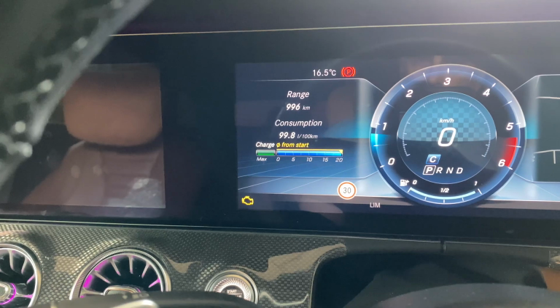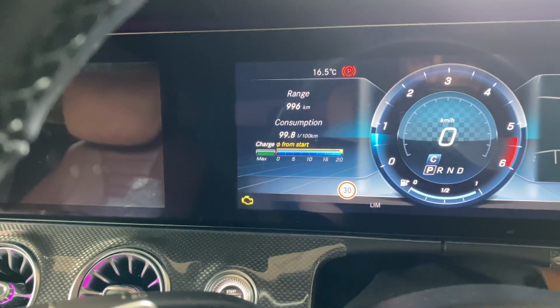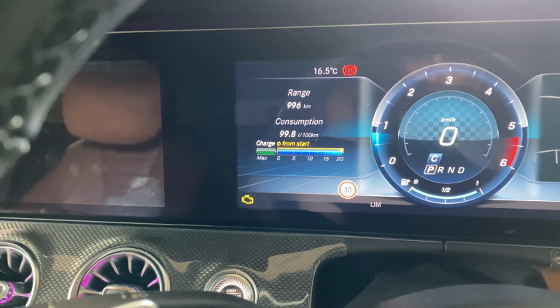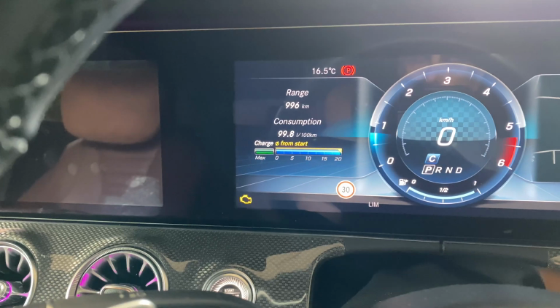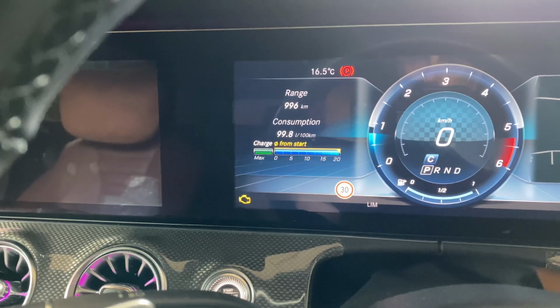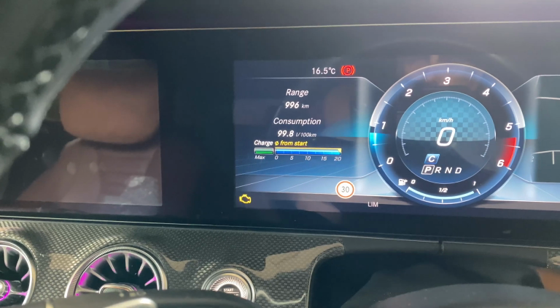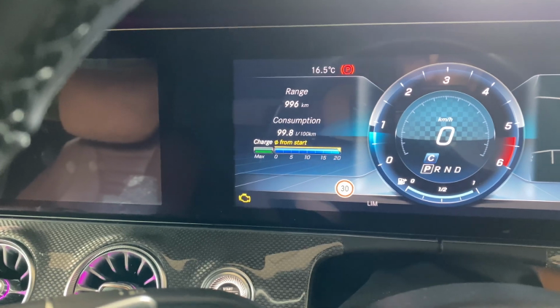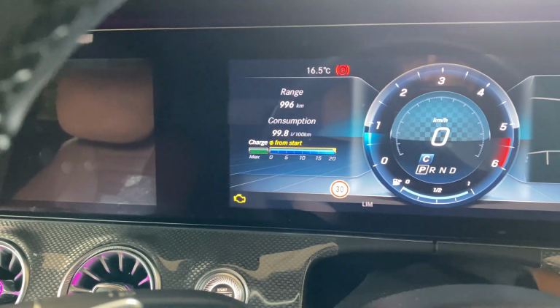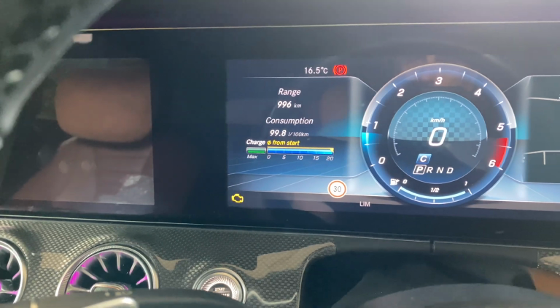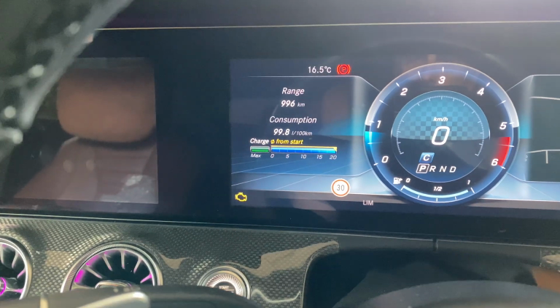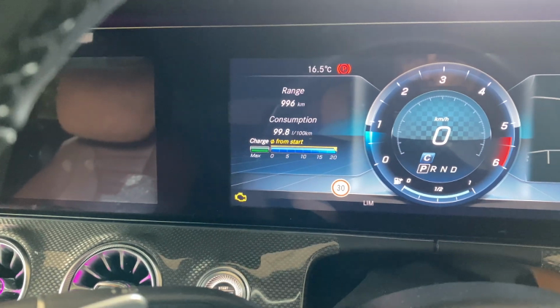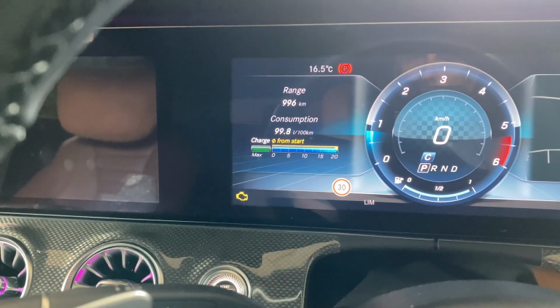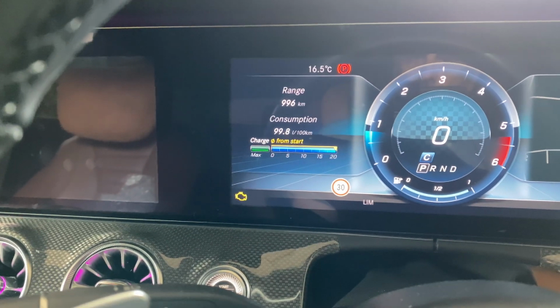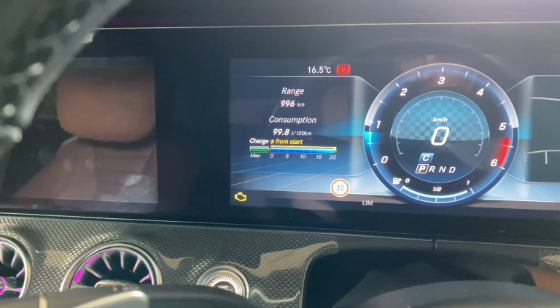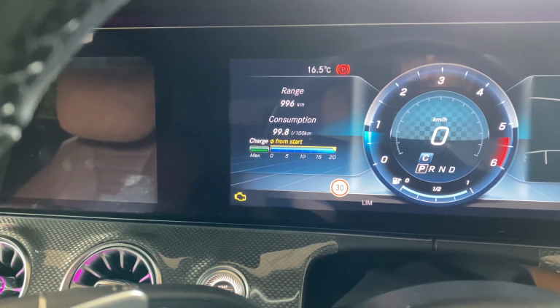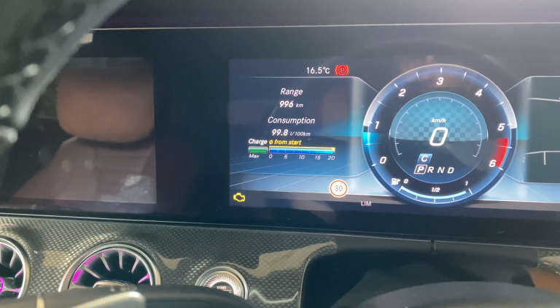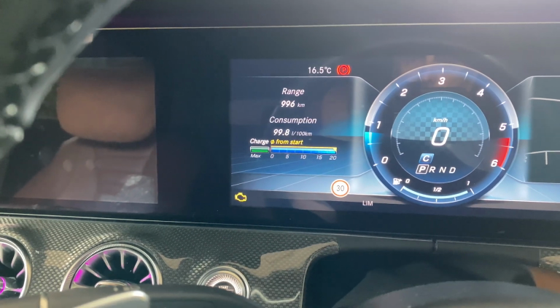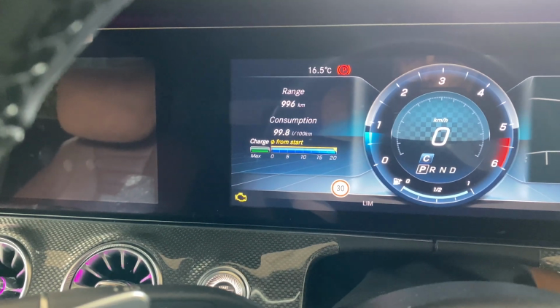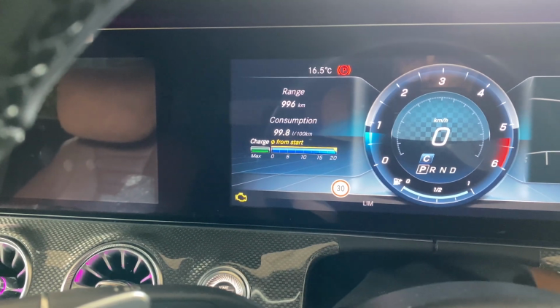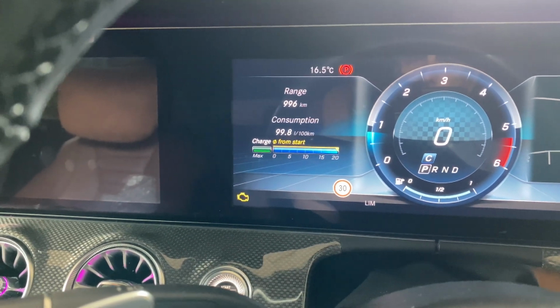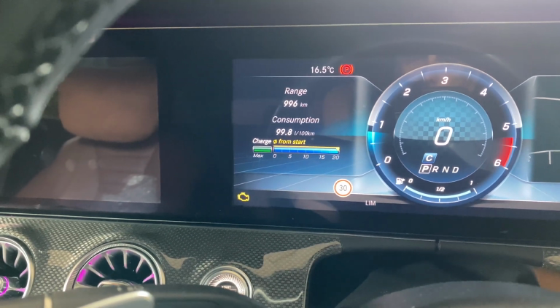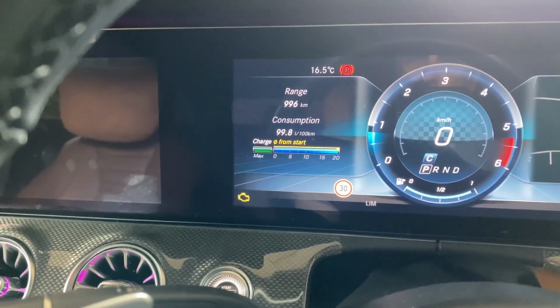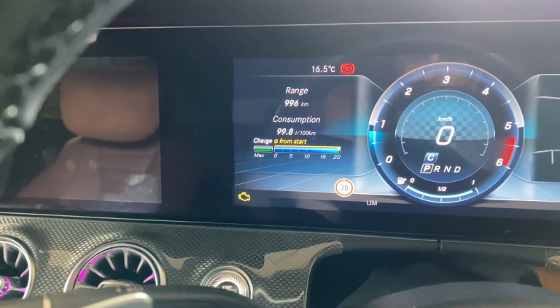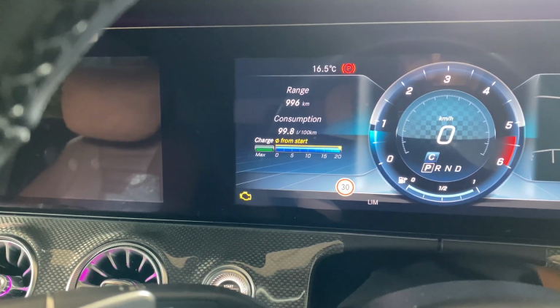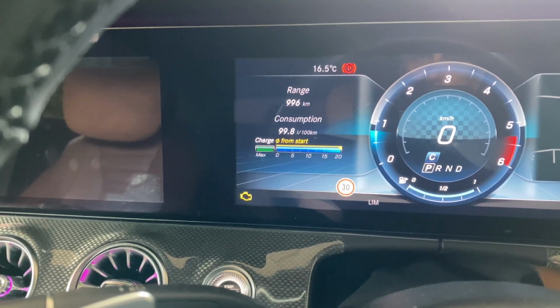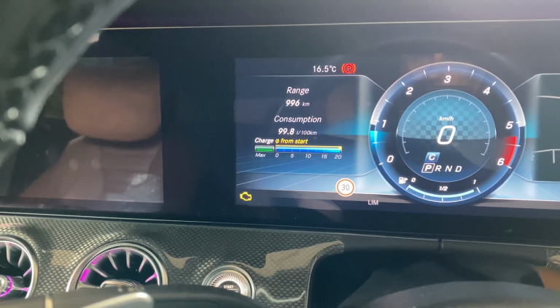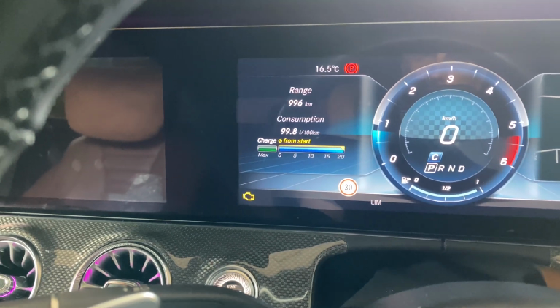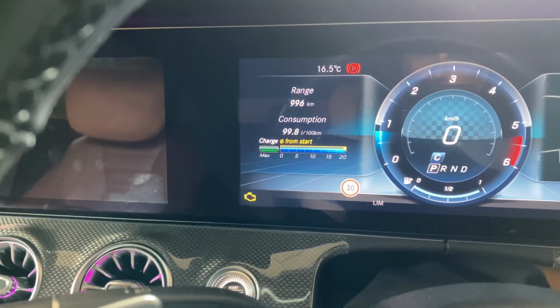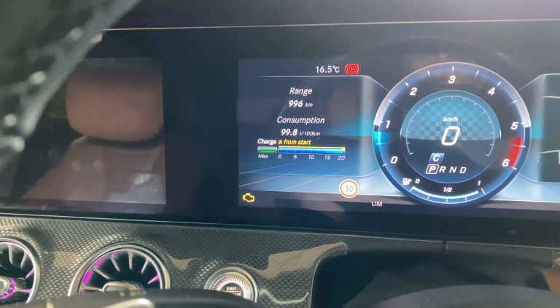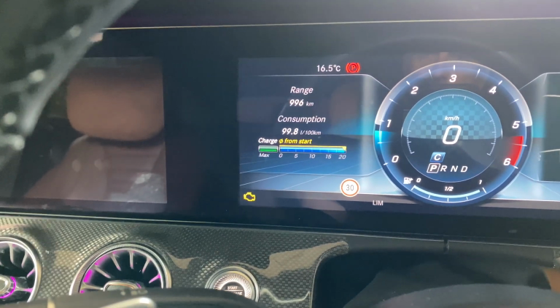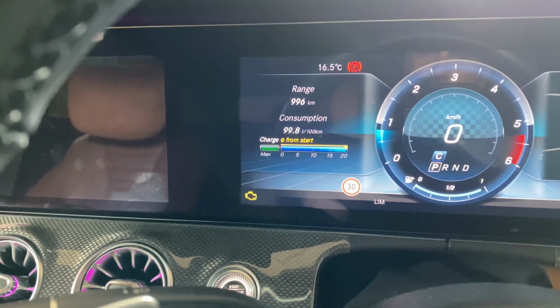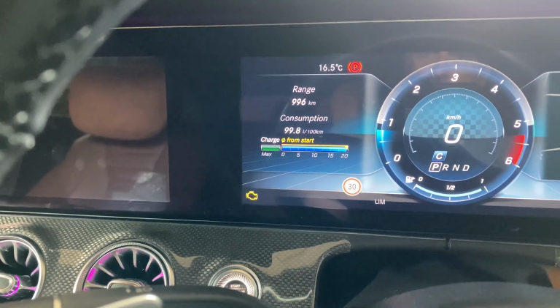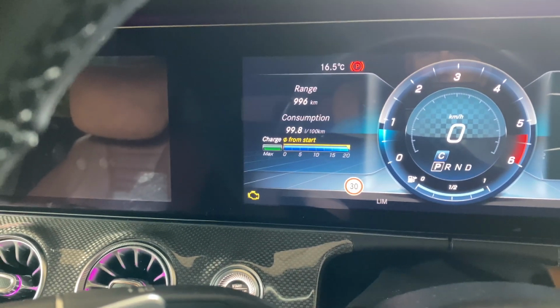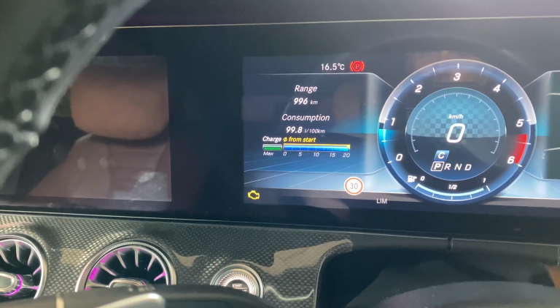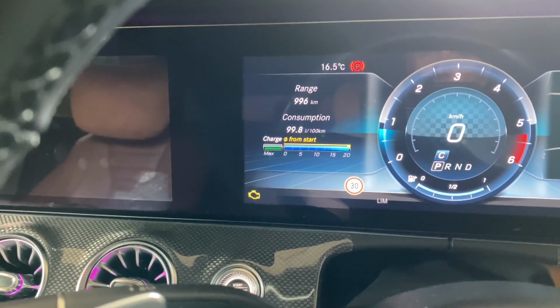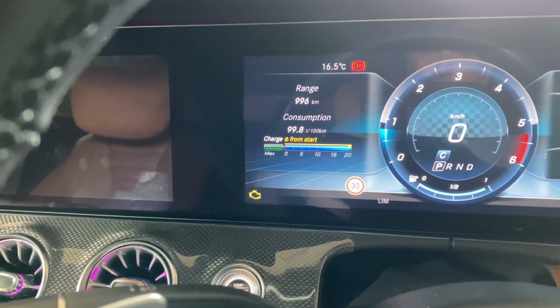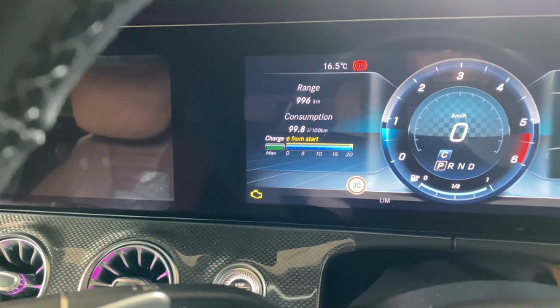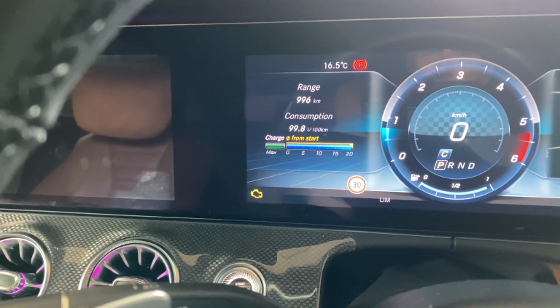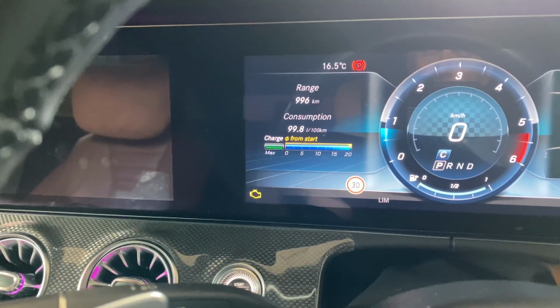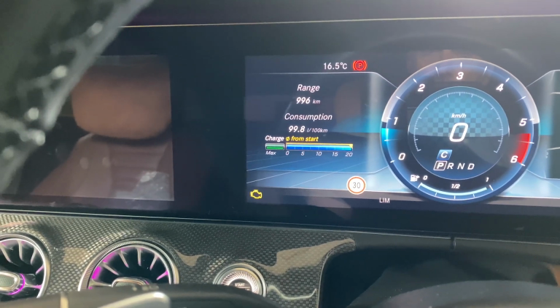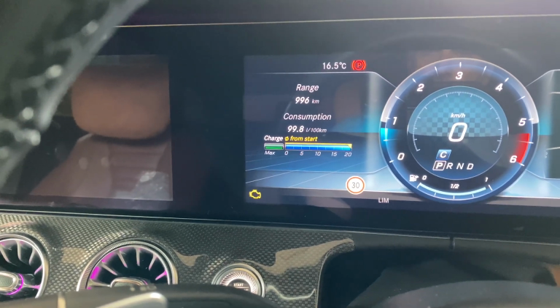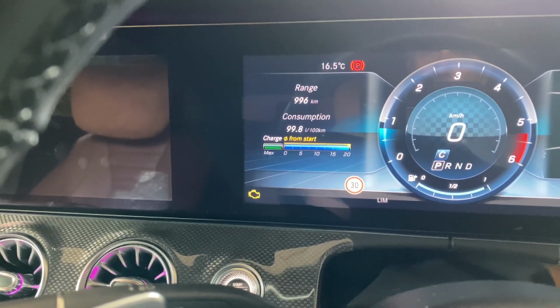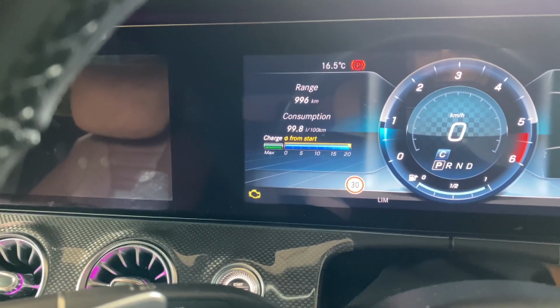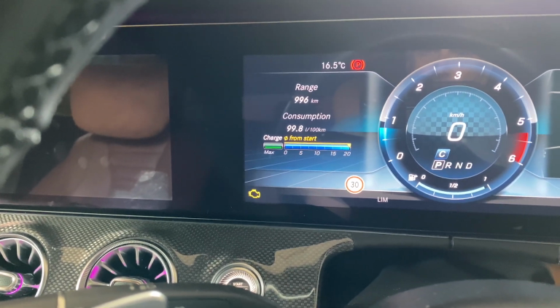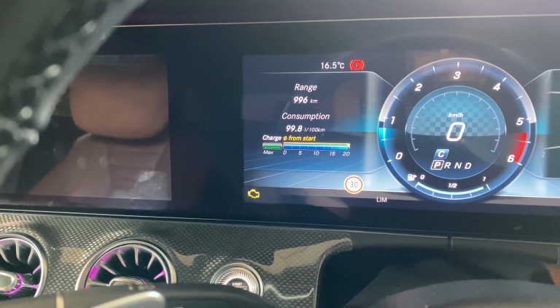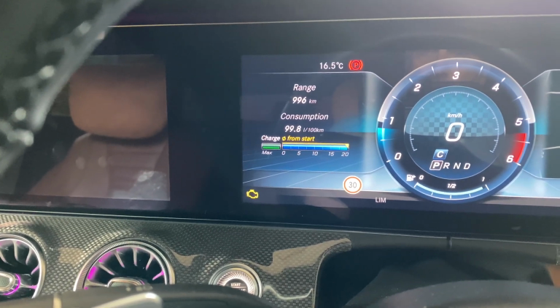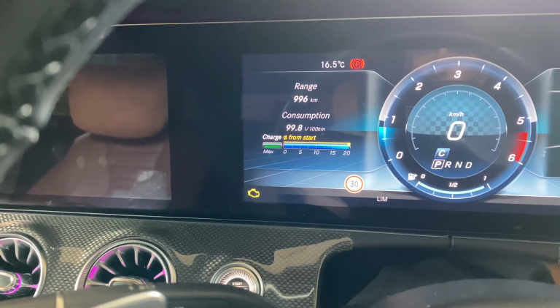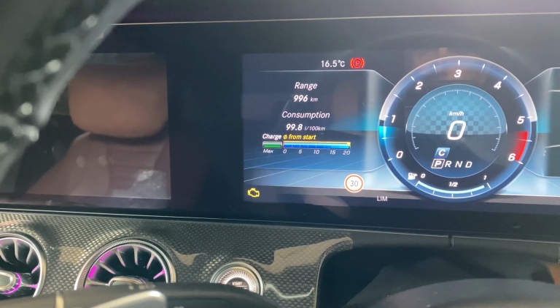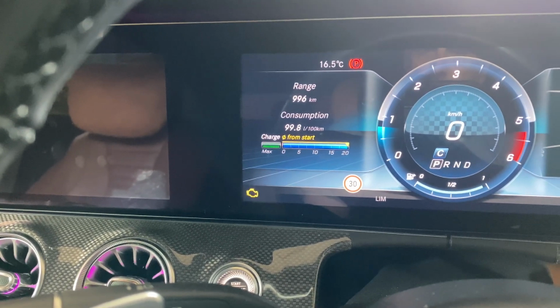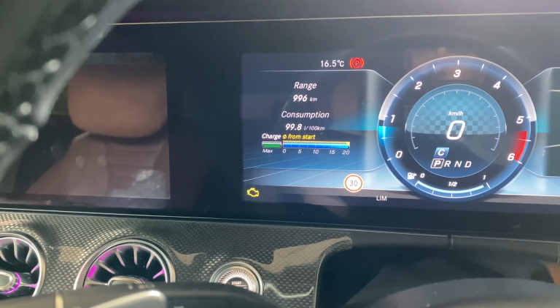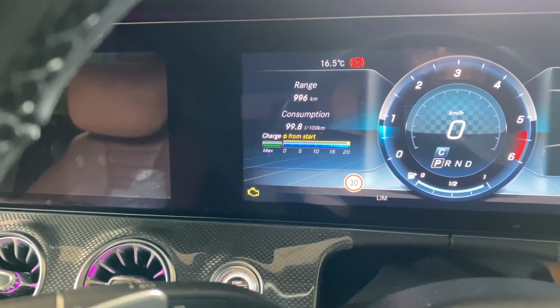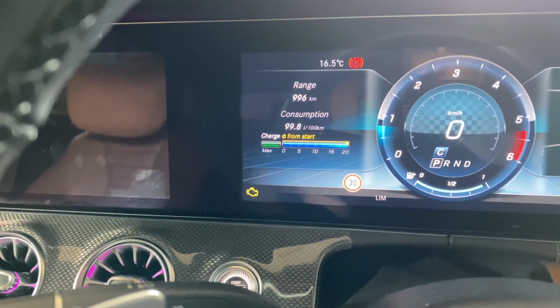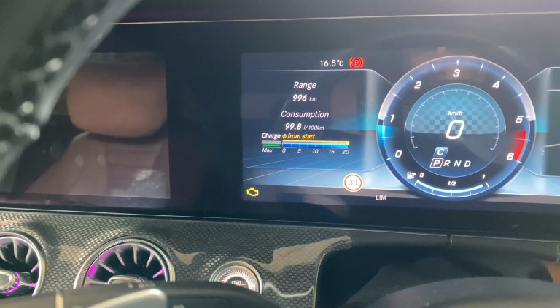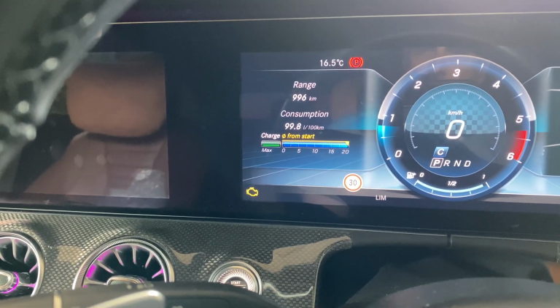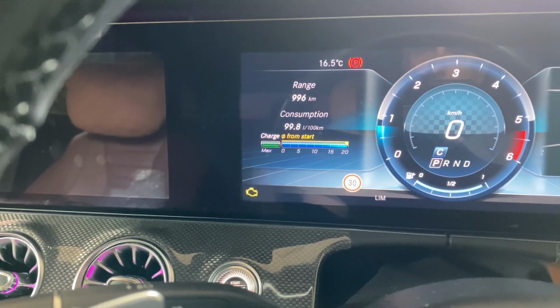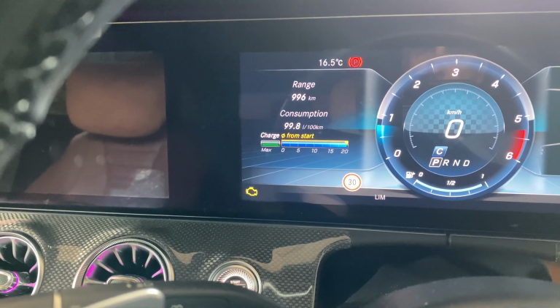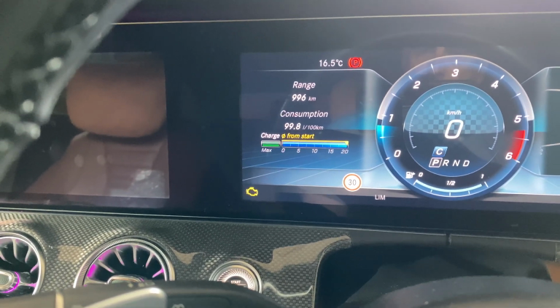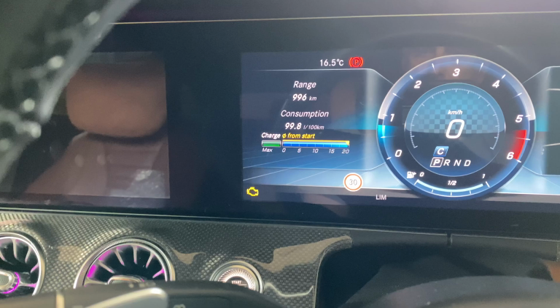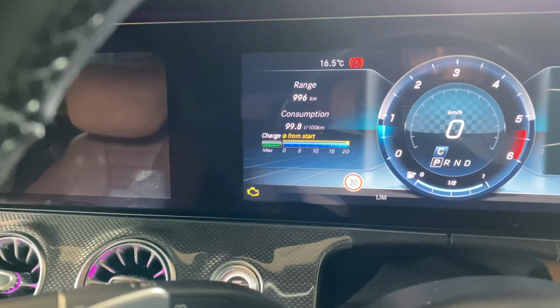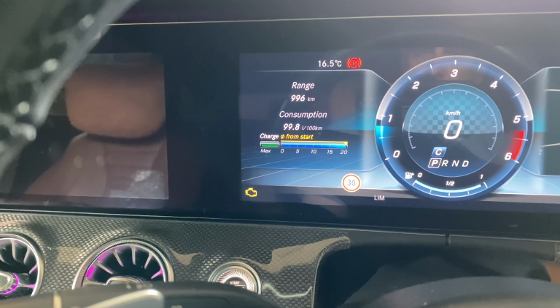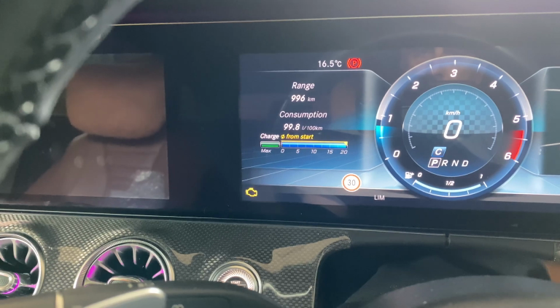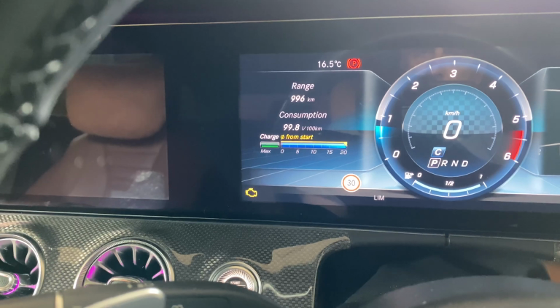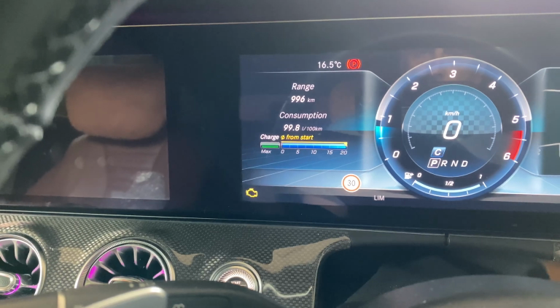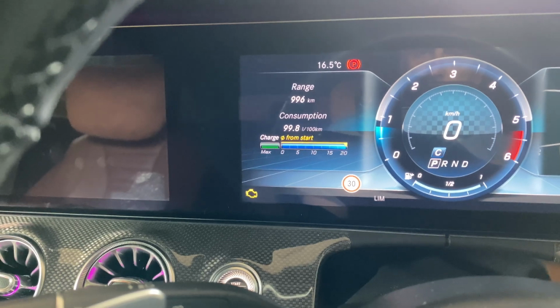Hi guys, welcome back to the channel. Today we're dealing with the dreaded engine management light.